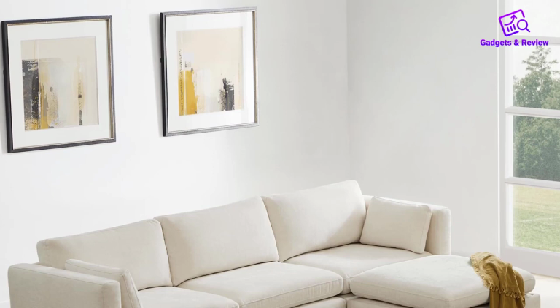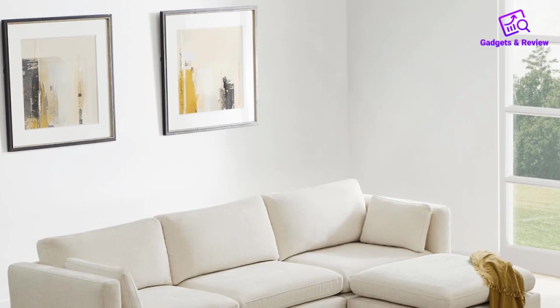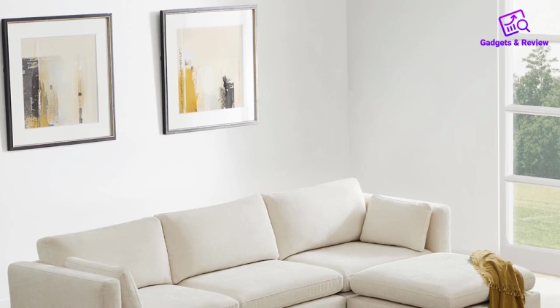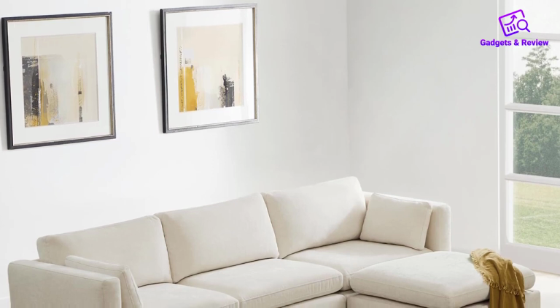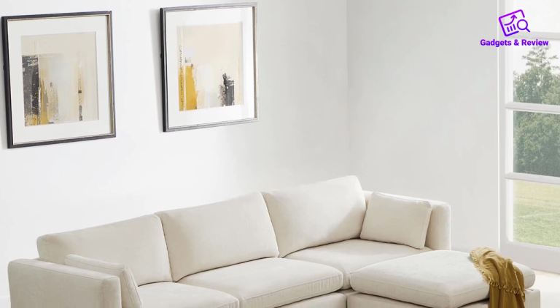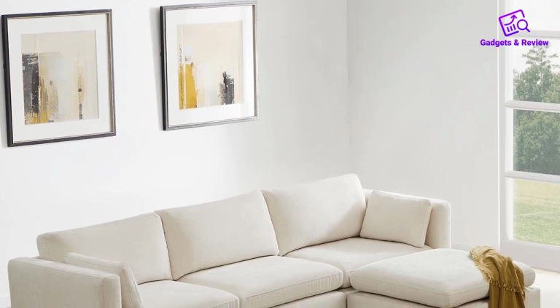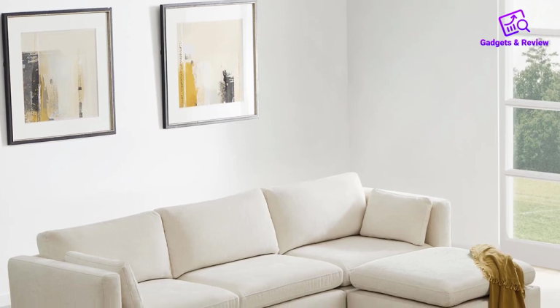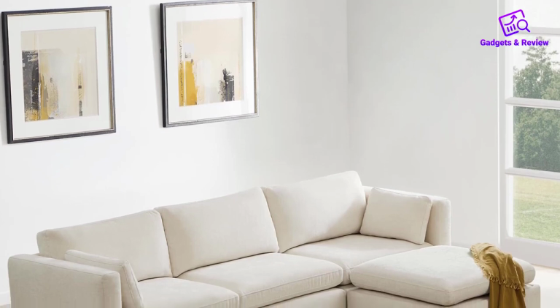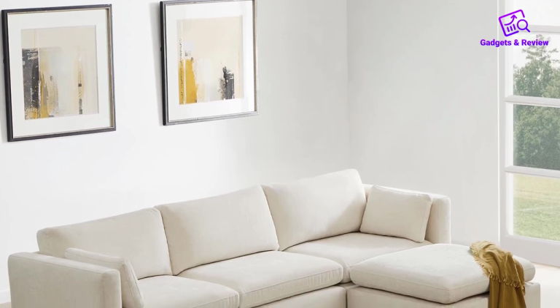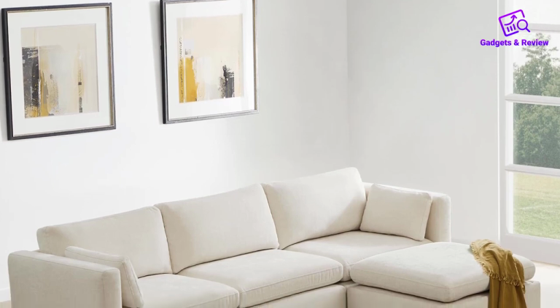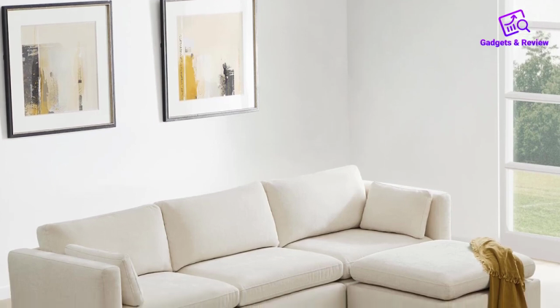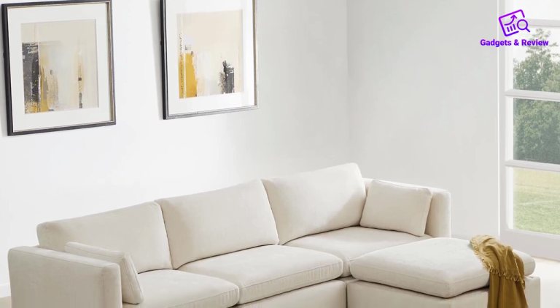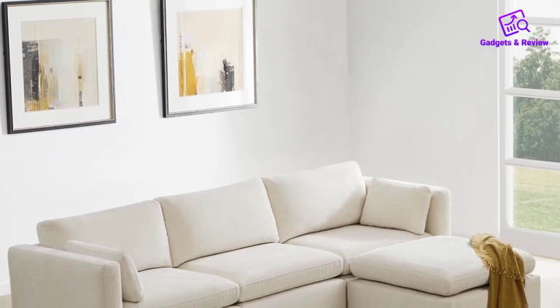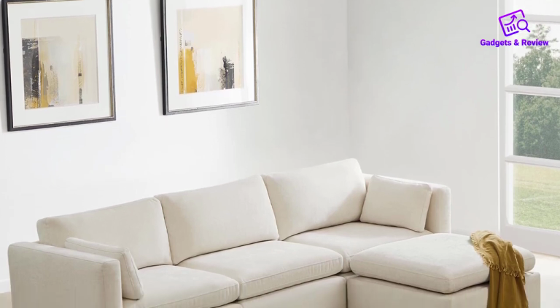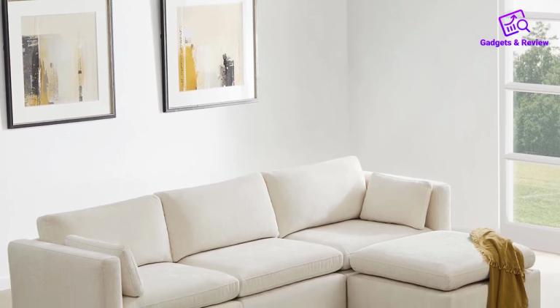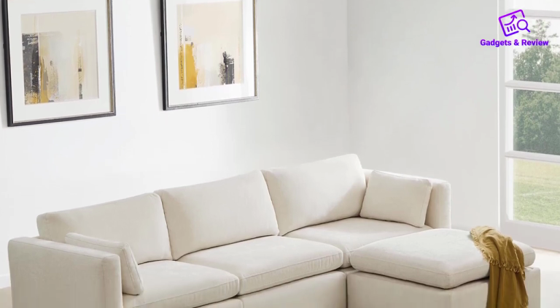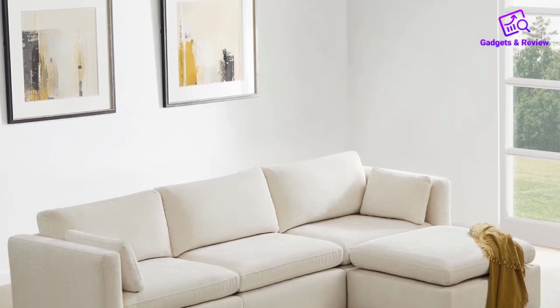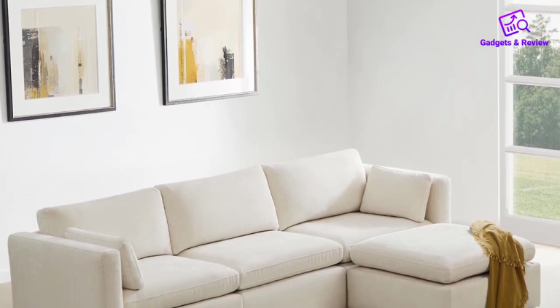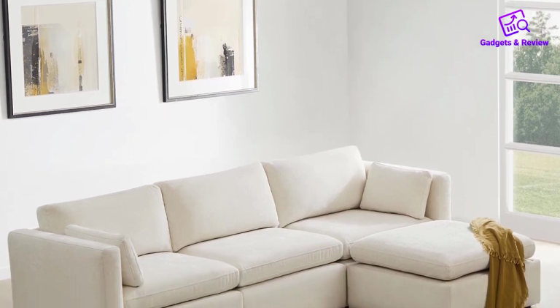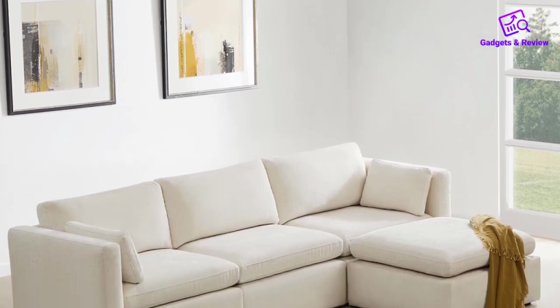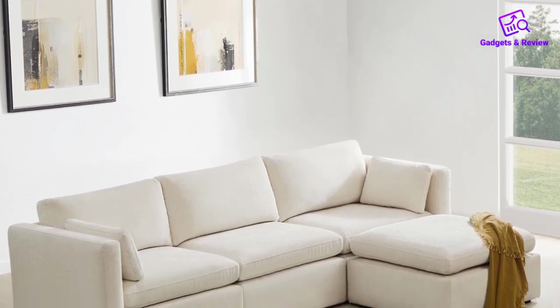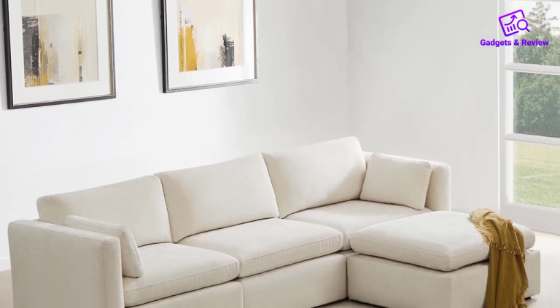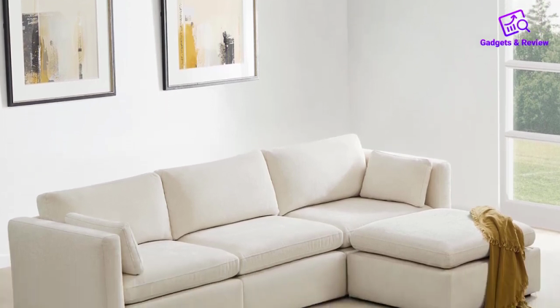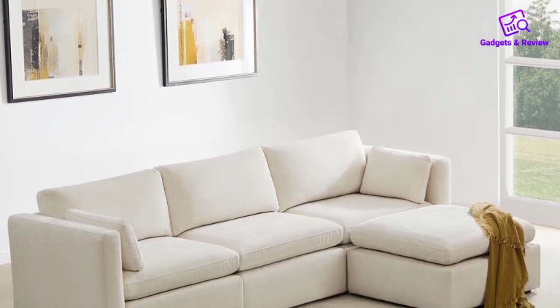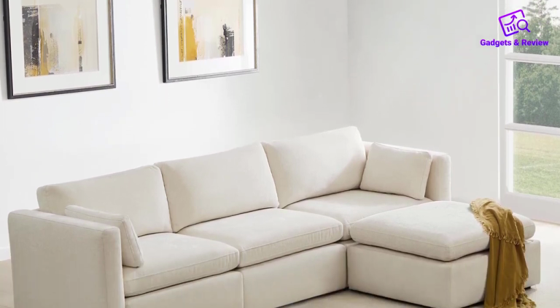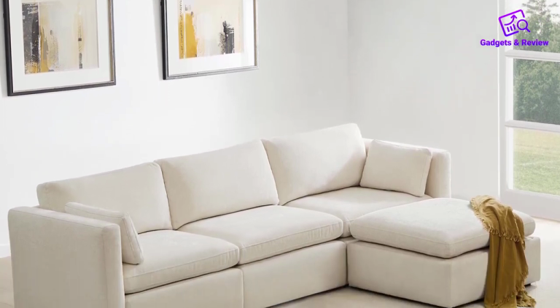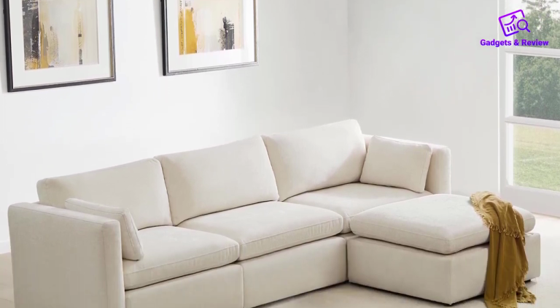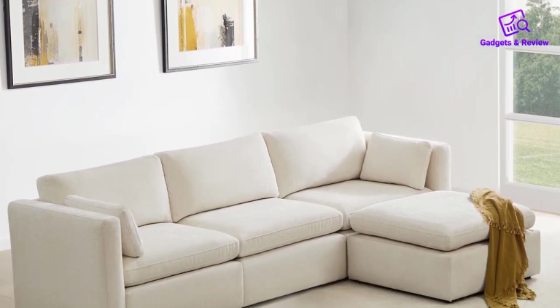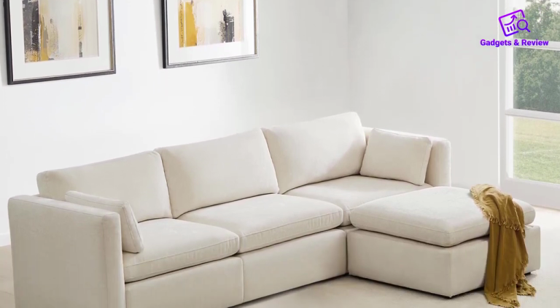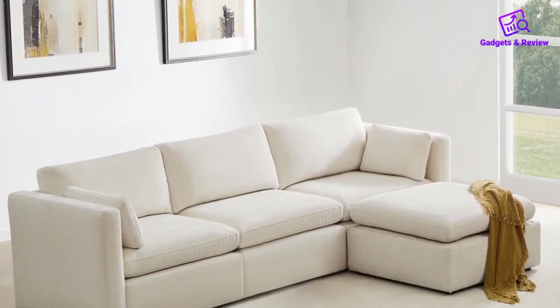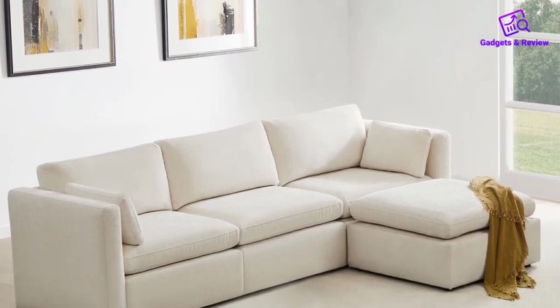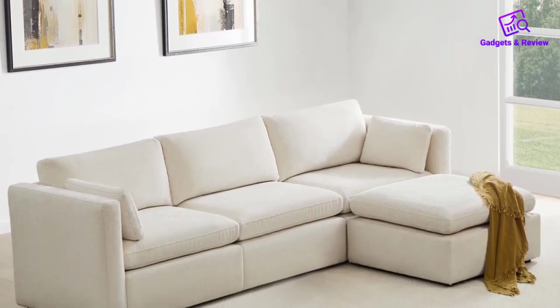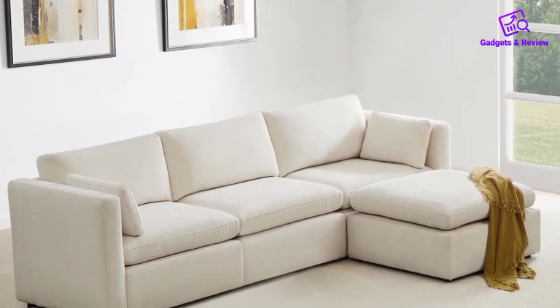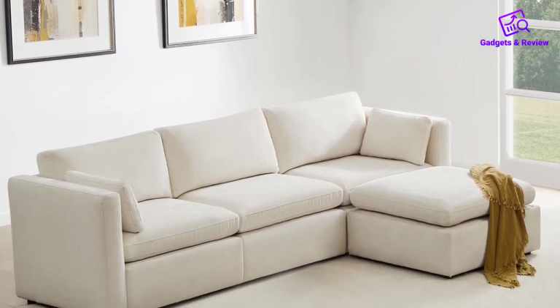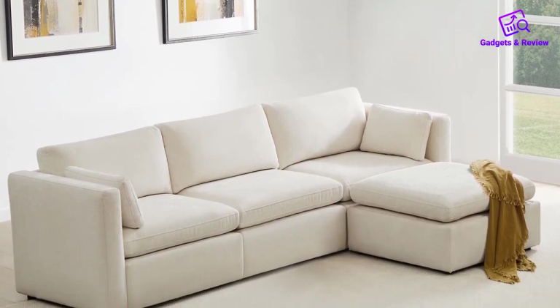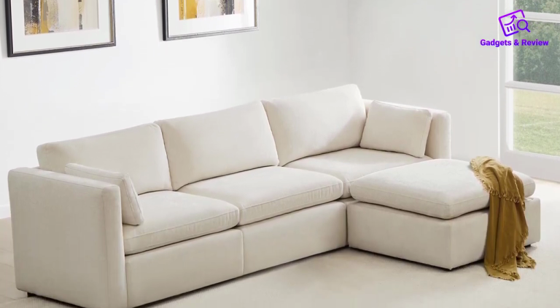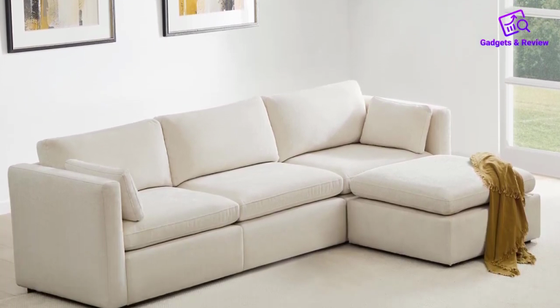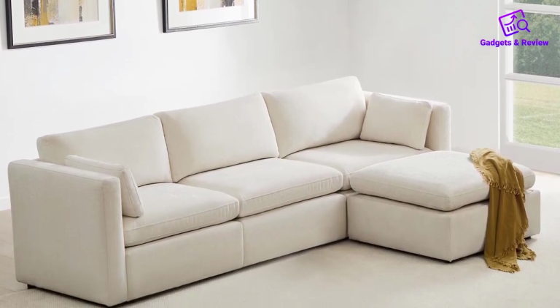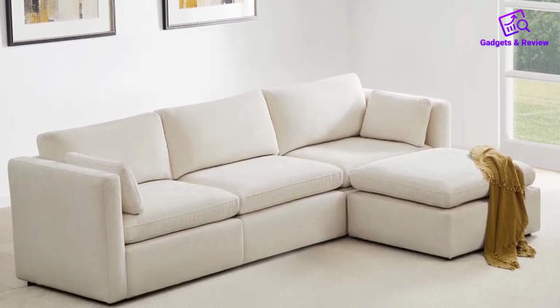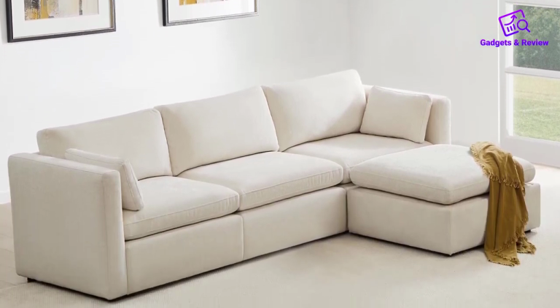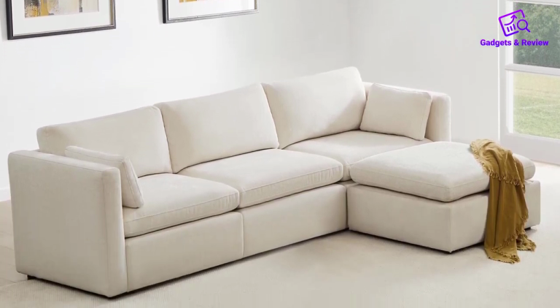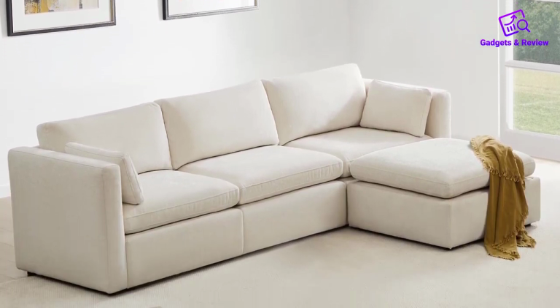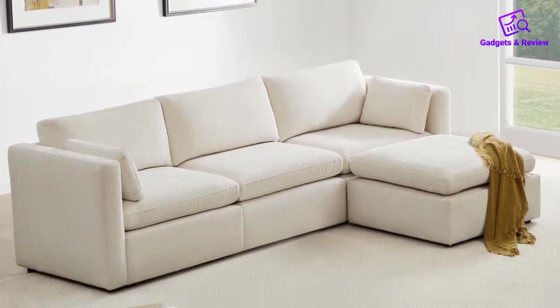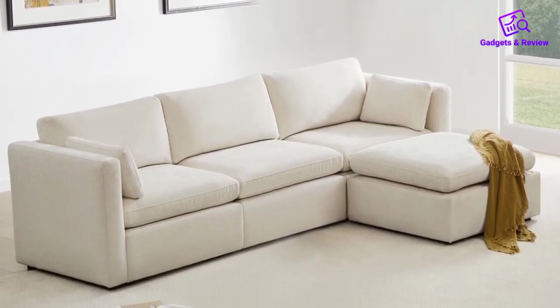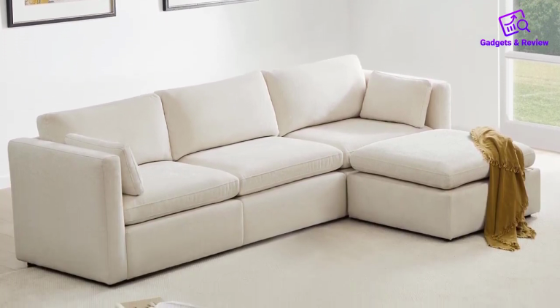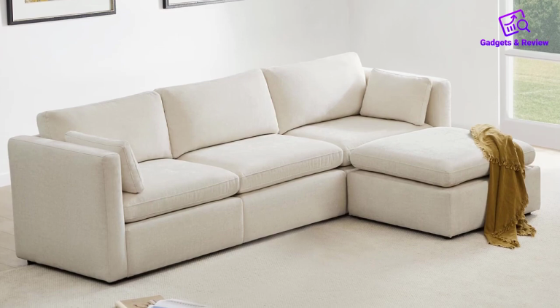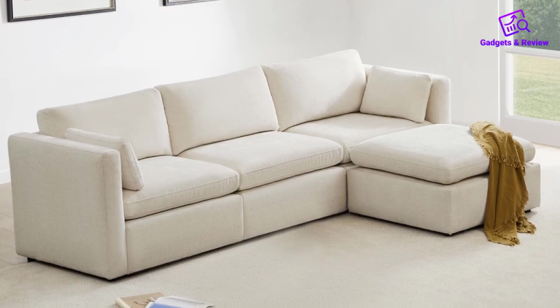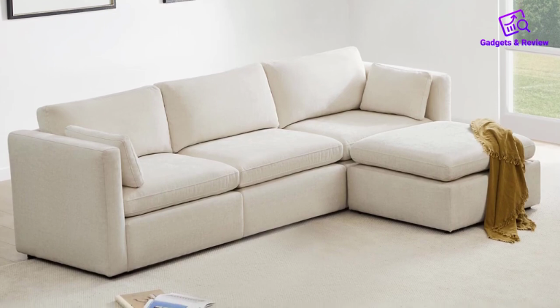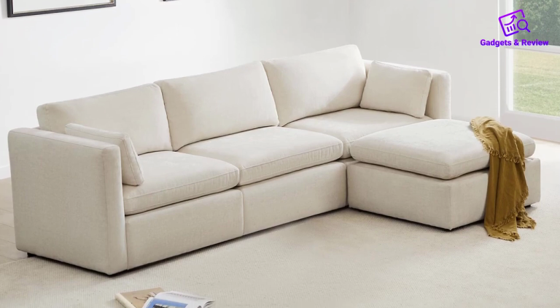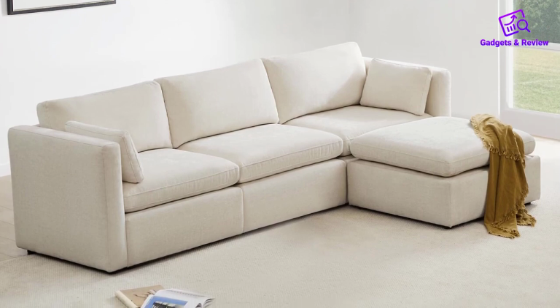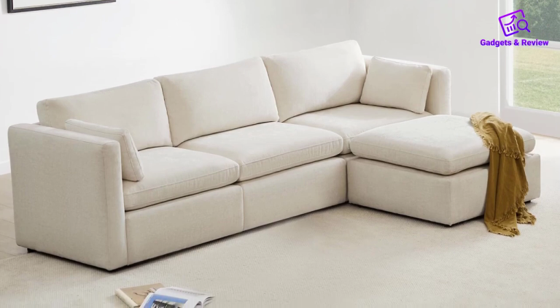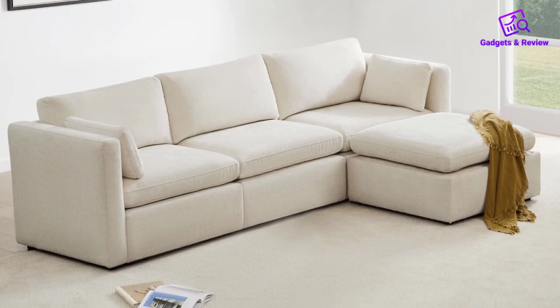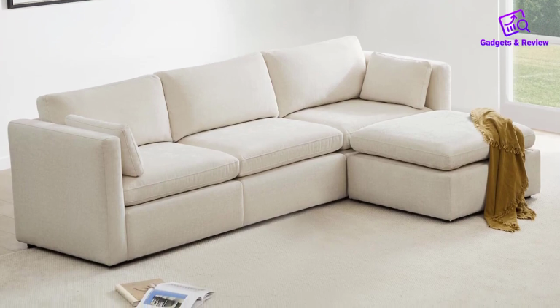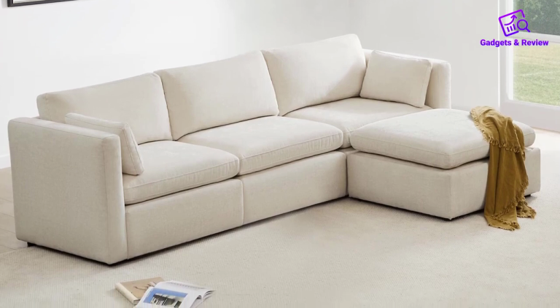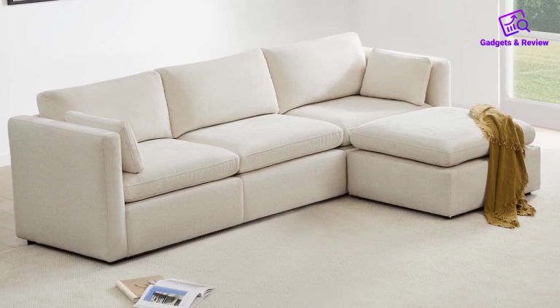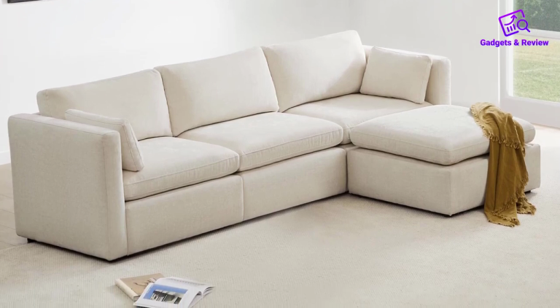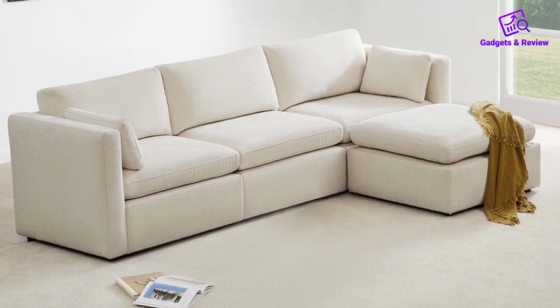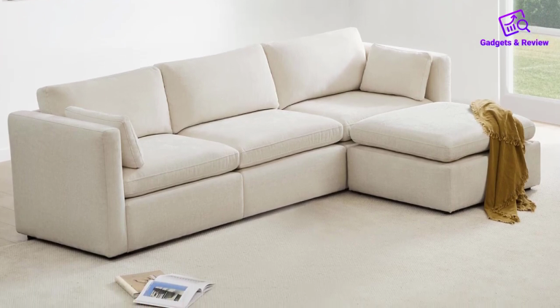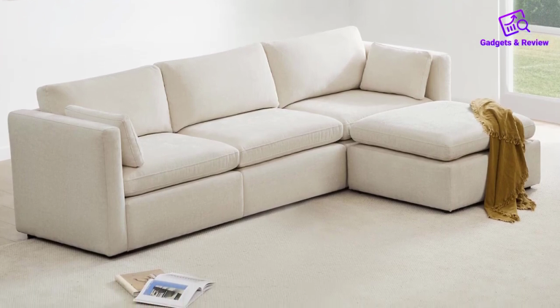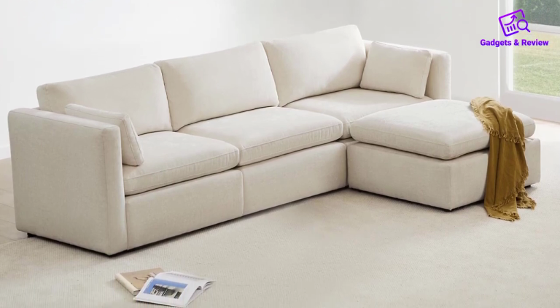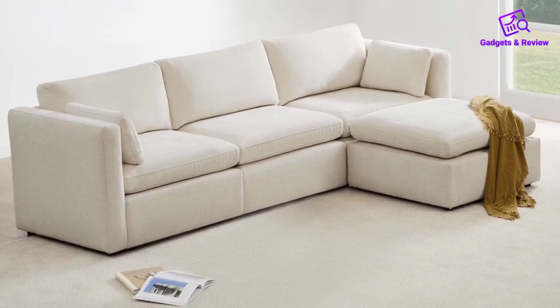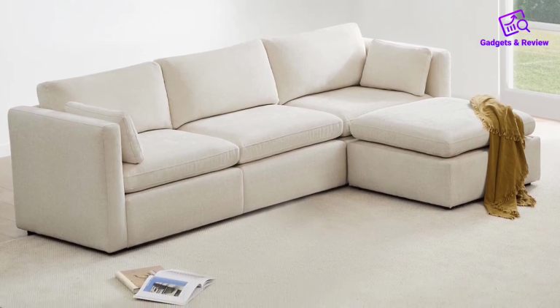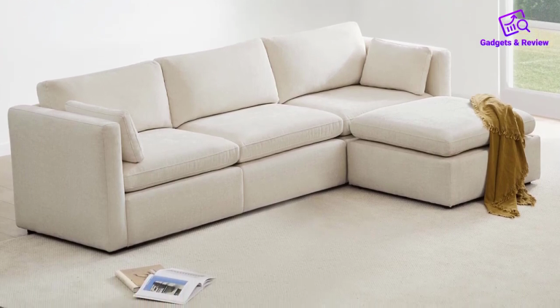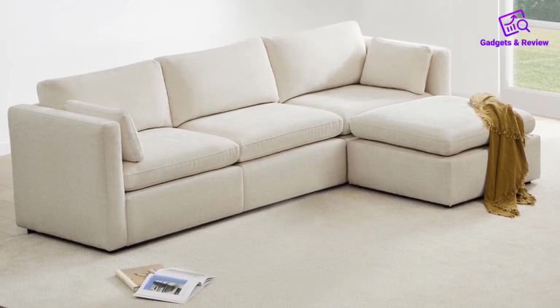Overall, the Chitta Oversized Sectional Fabric Sofa Set offers a perfect blend of style, comfort, and practicality for modern living spaces.